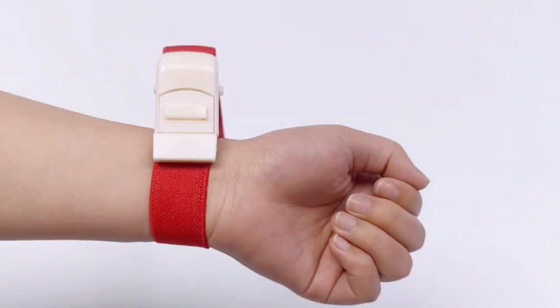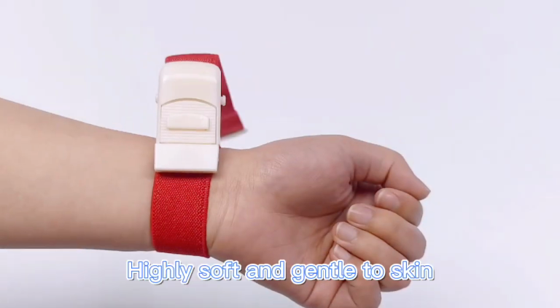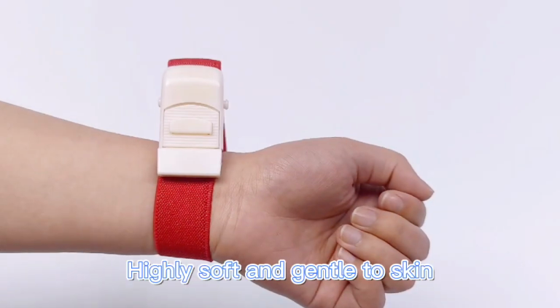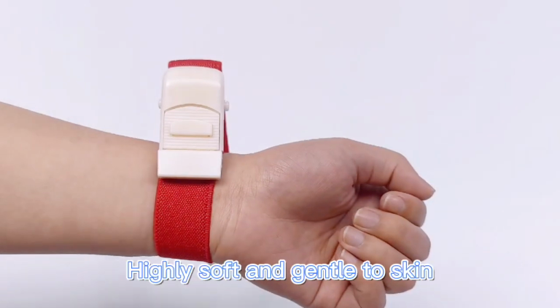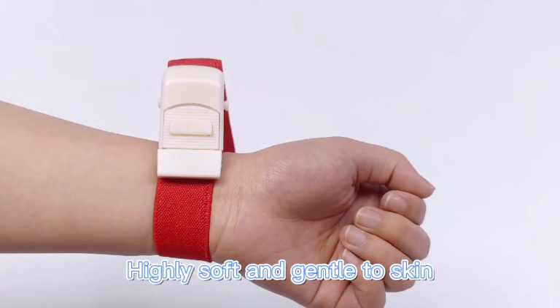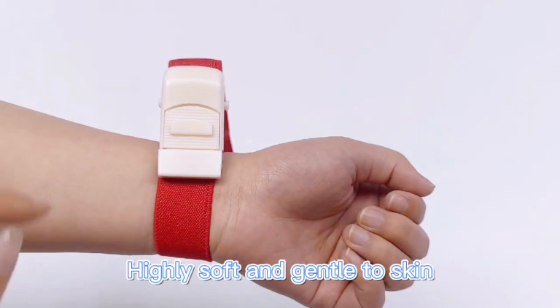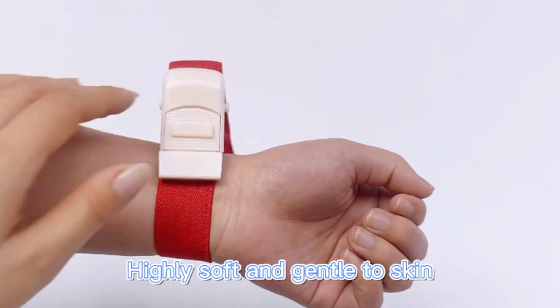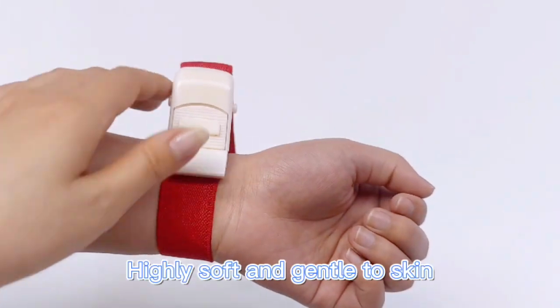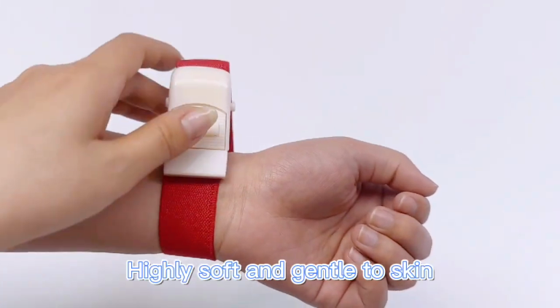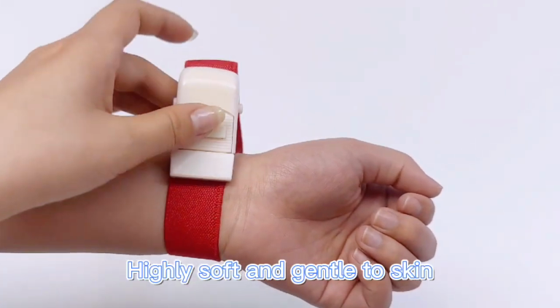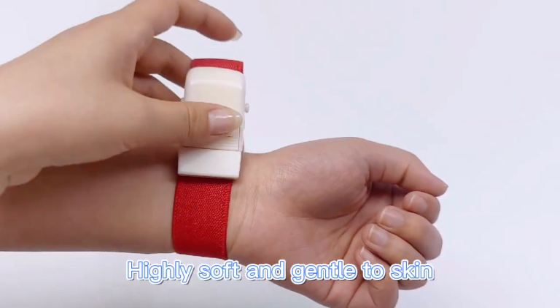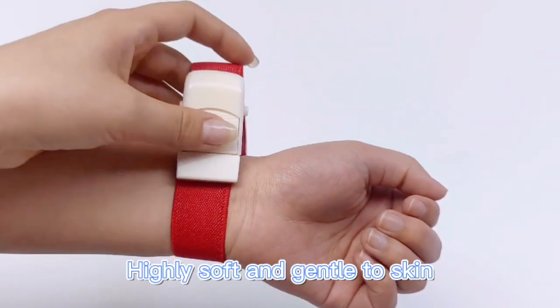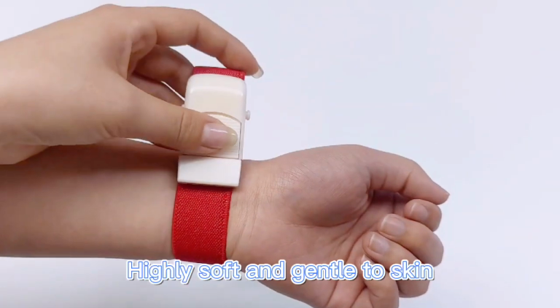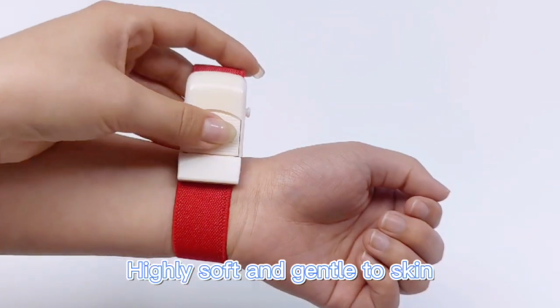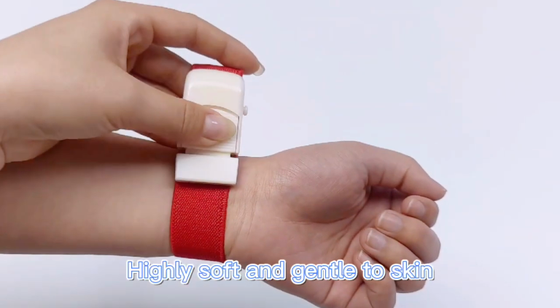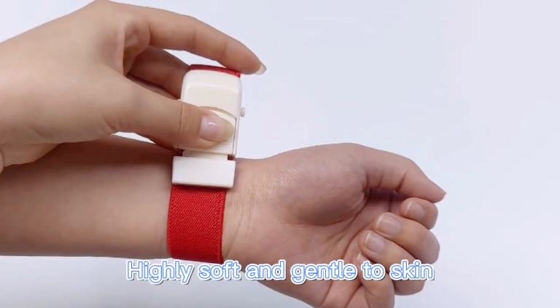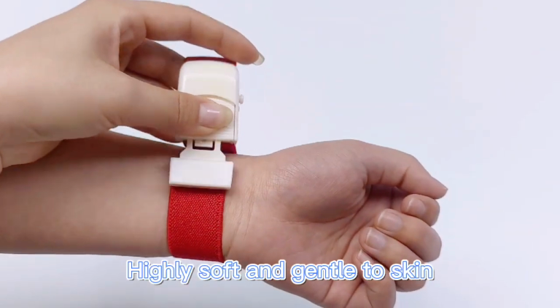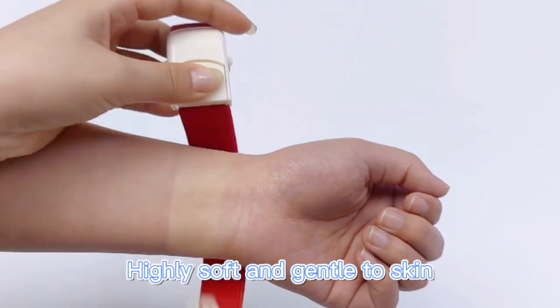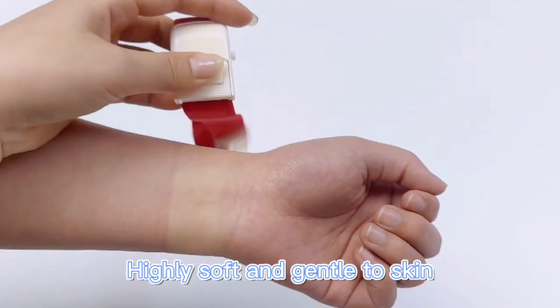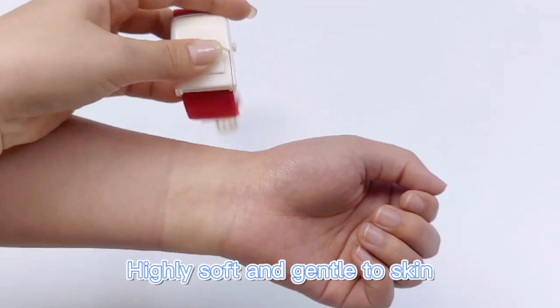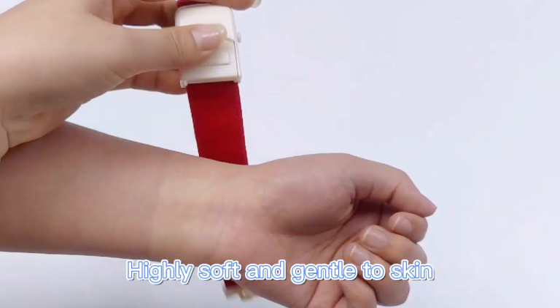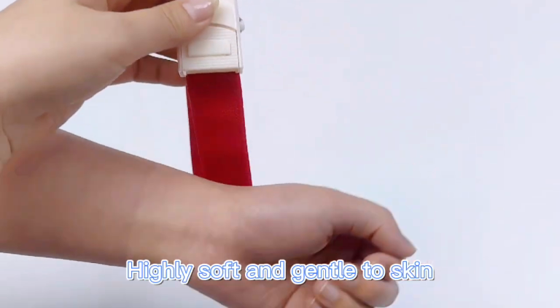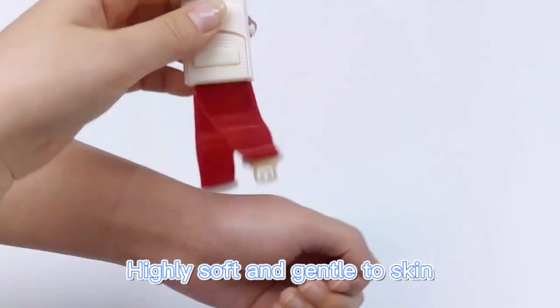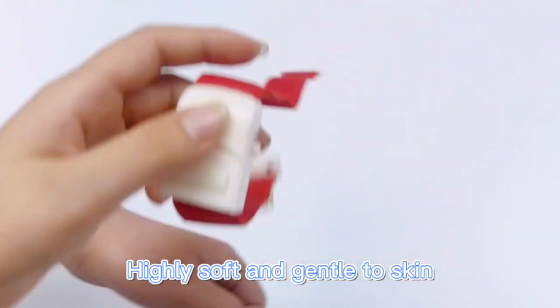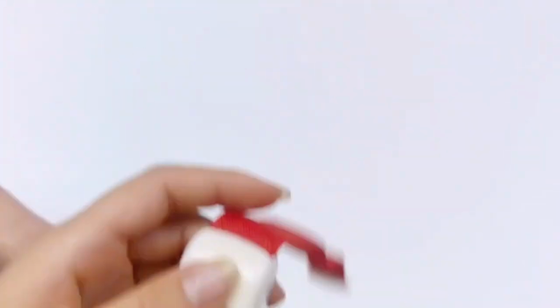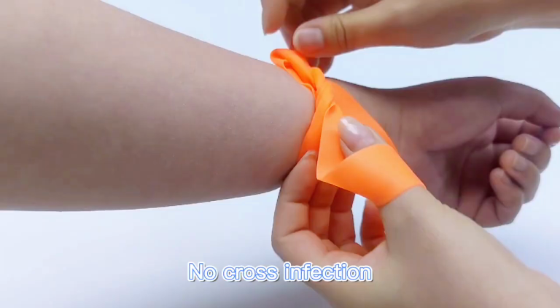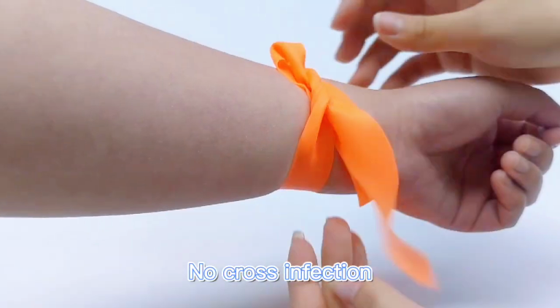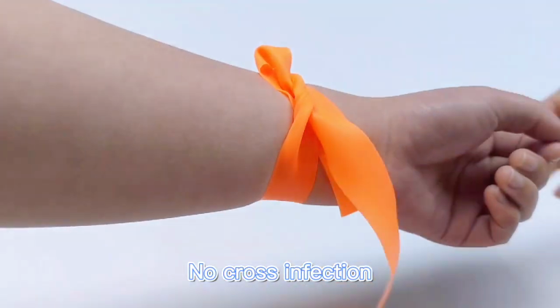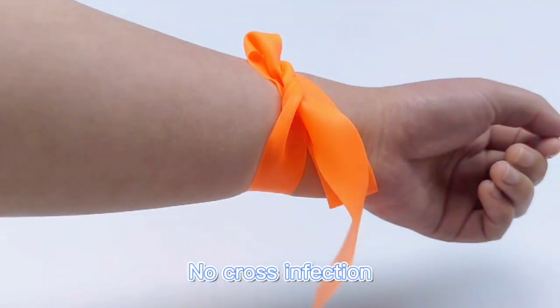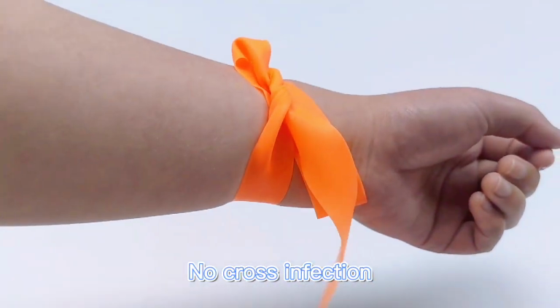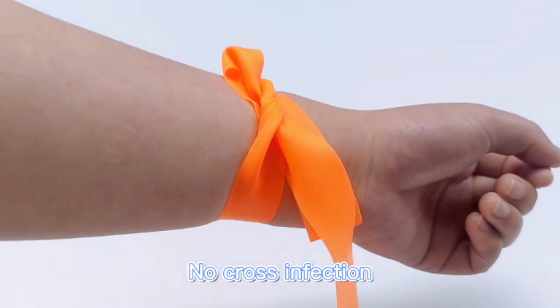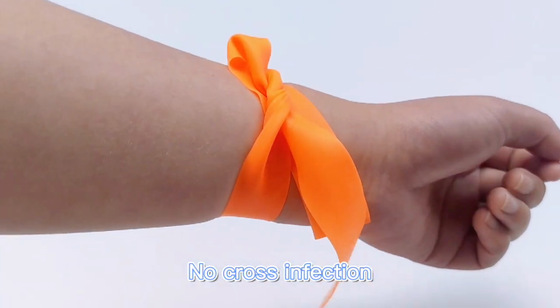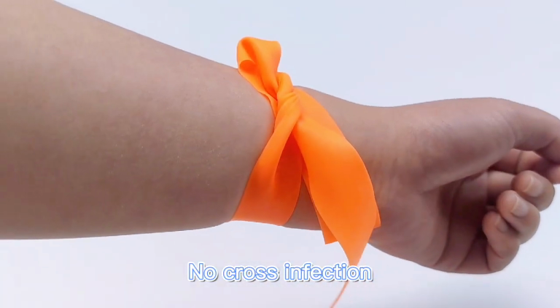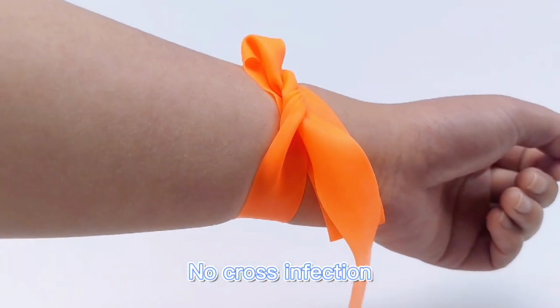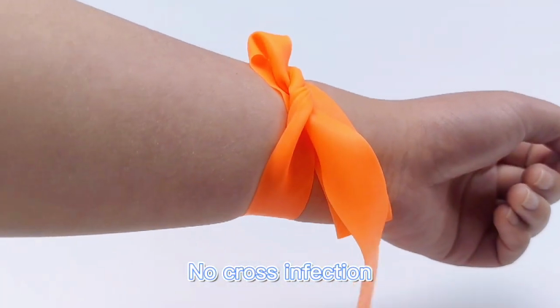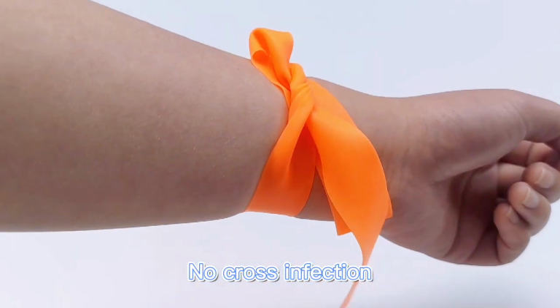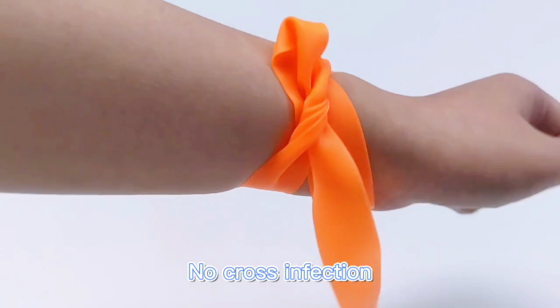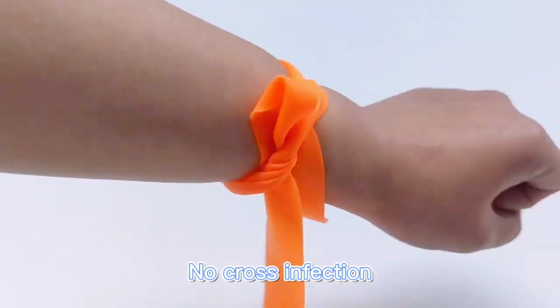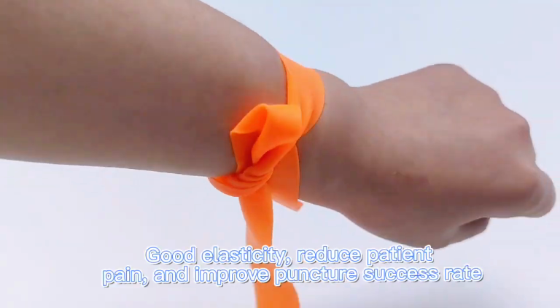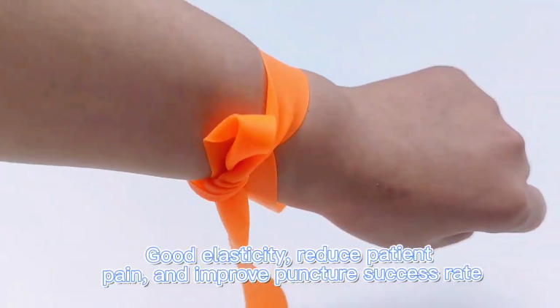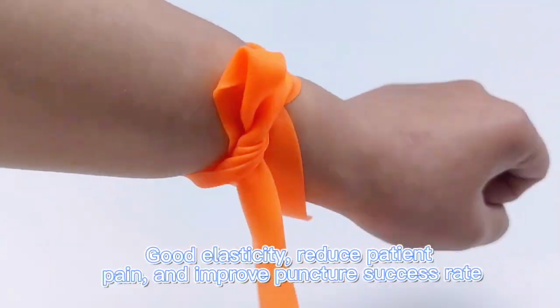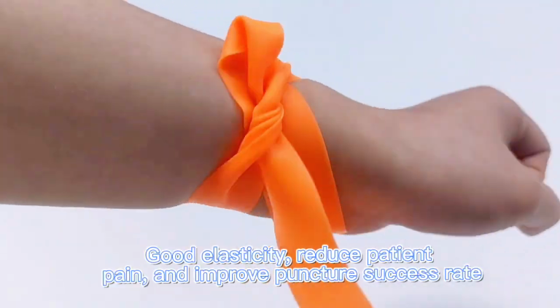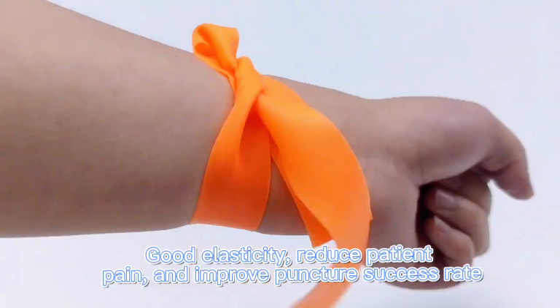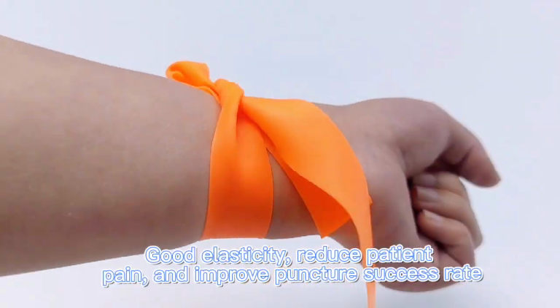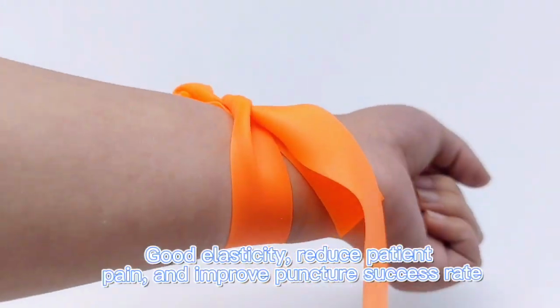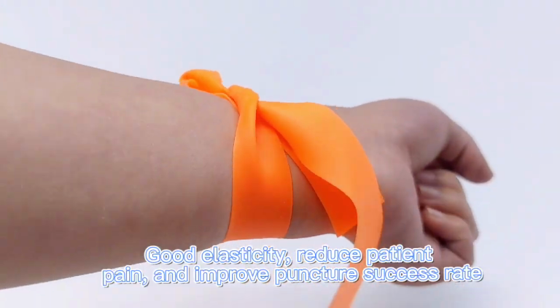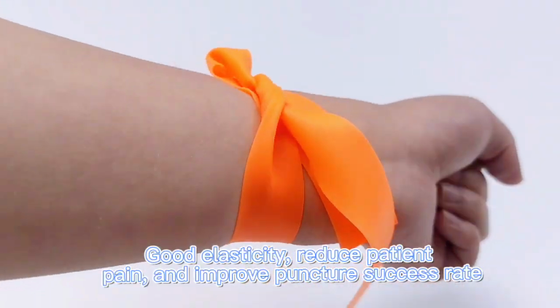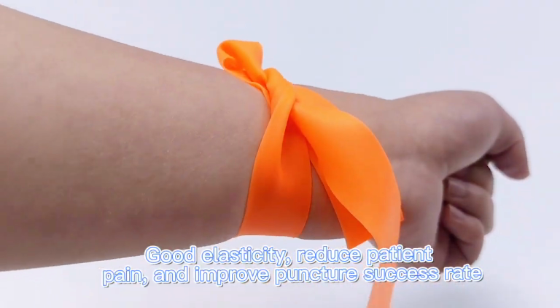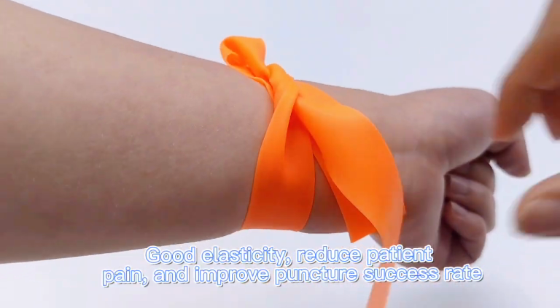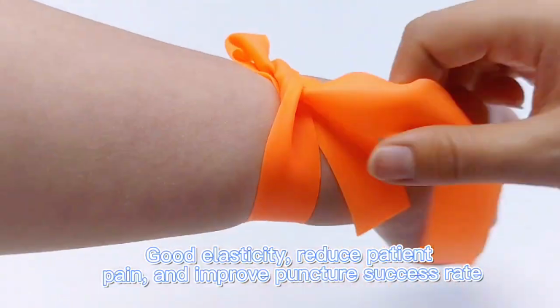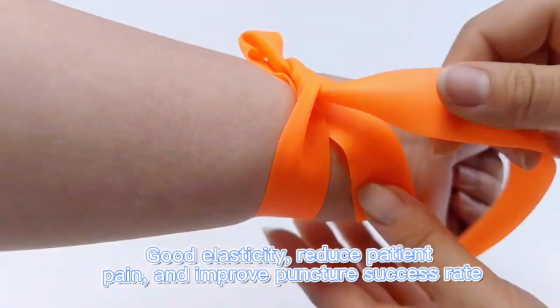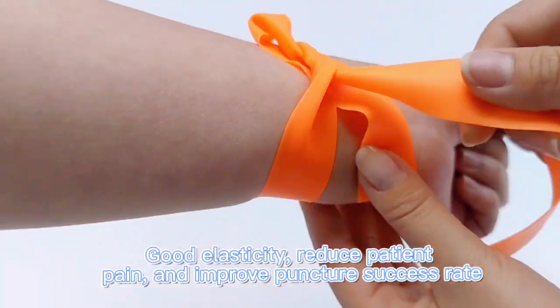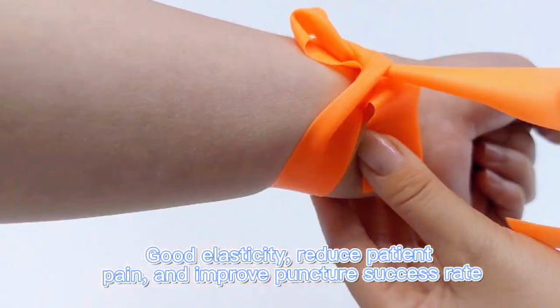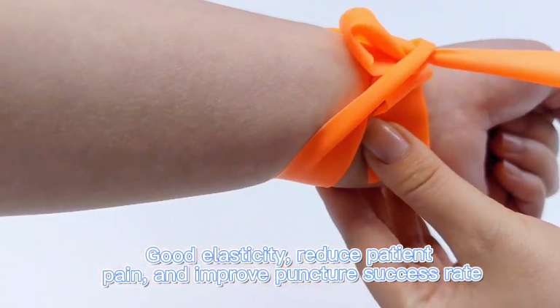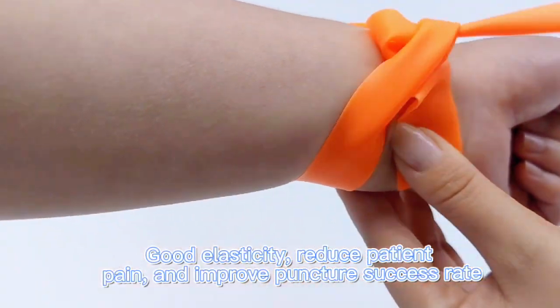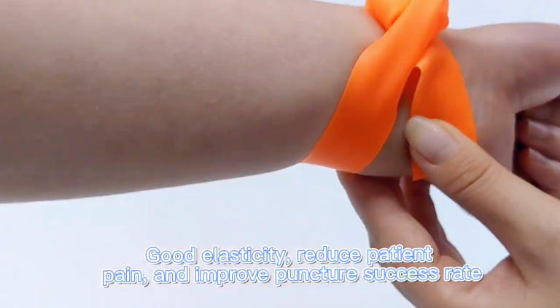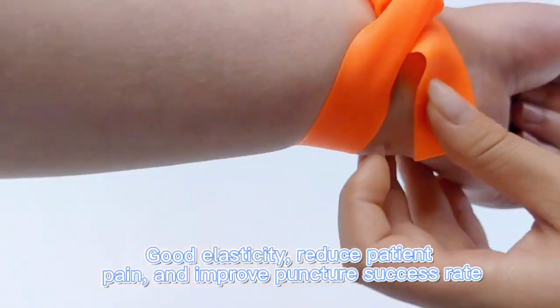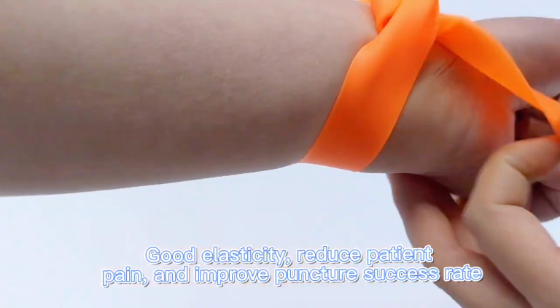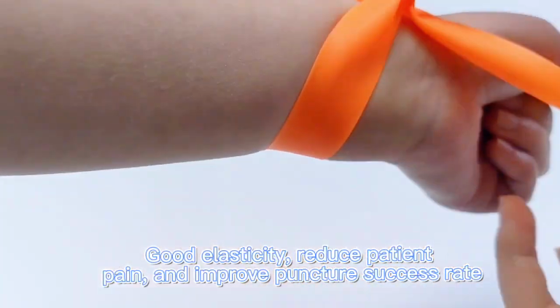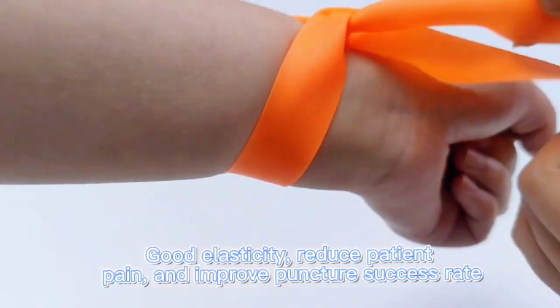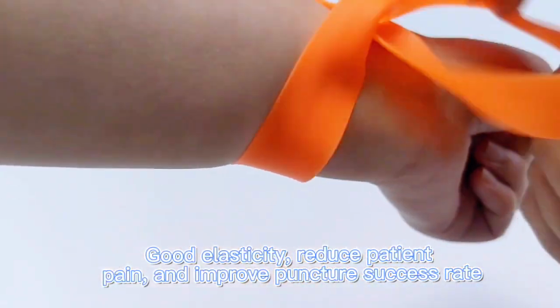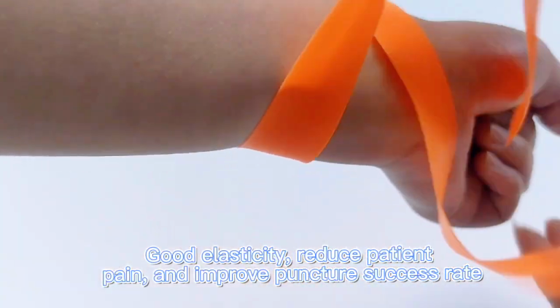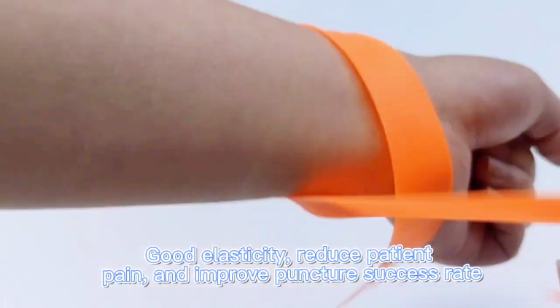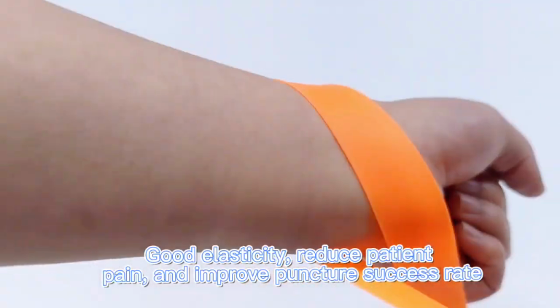Highly soft and gentle to skin. No cross infection. Good elasticity. Reduces patient pain and improves puncture success rate.